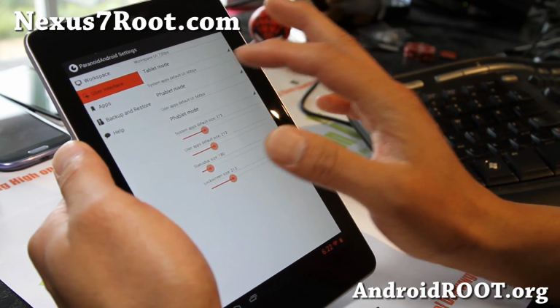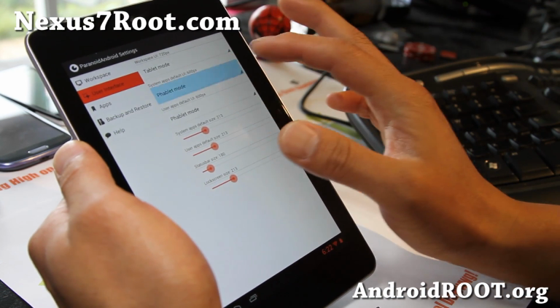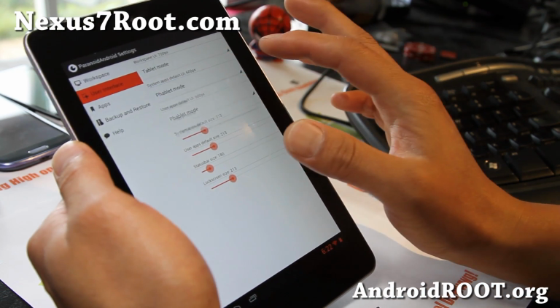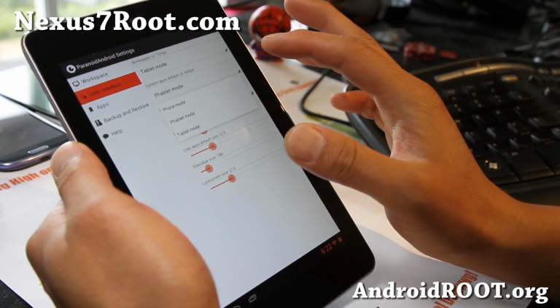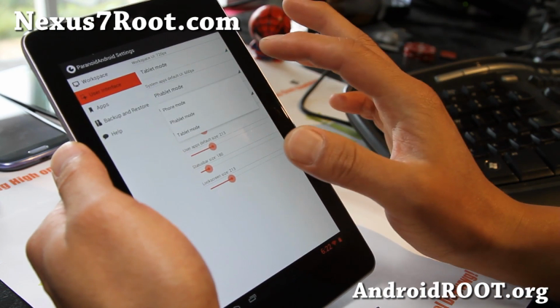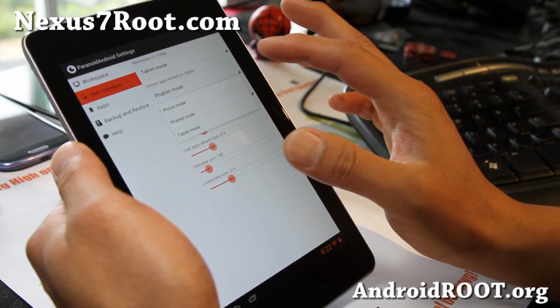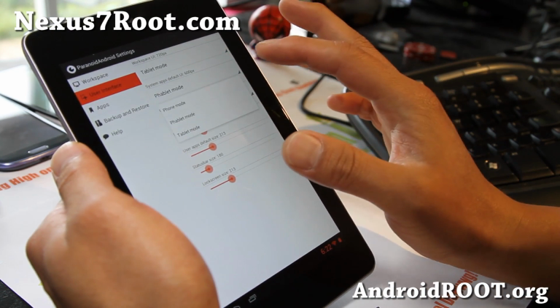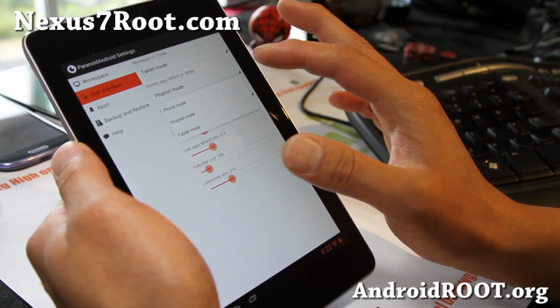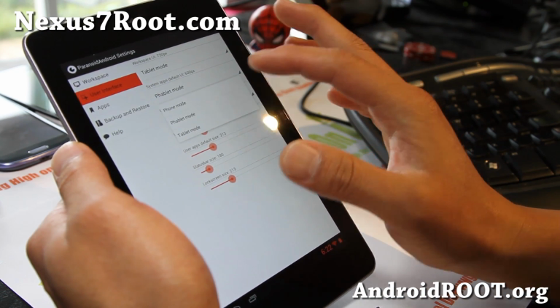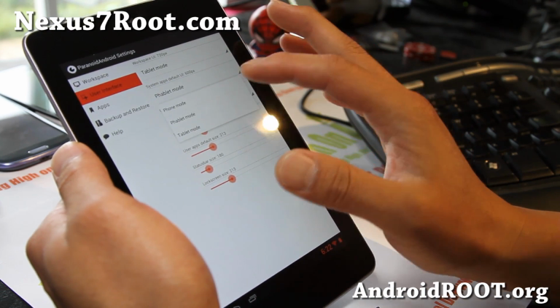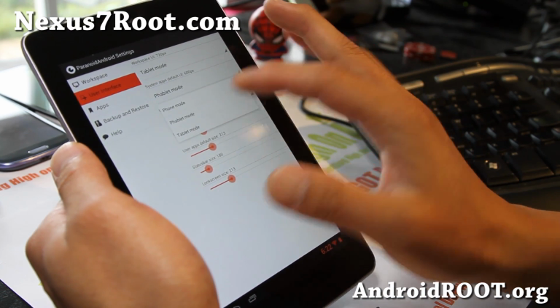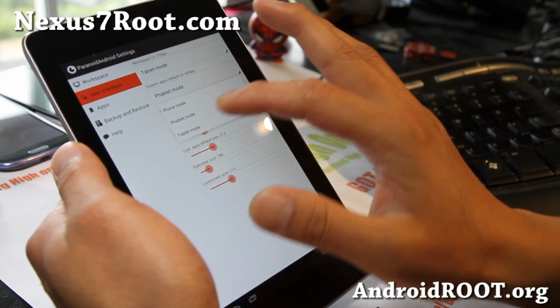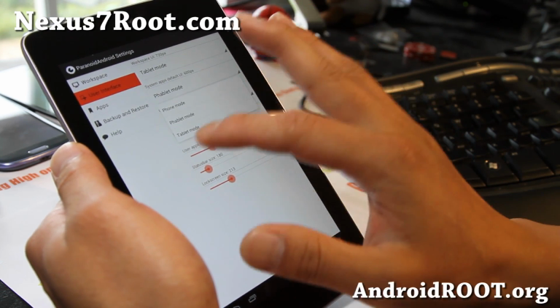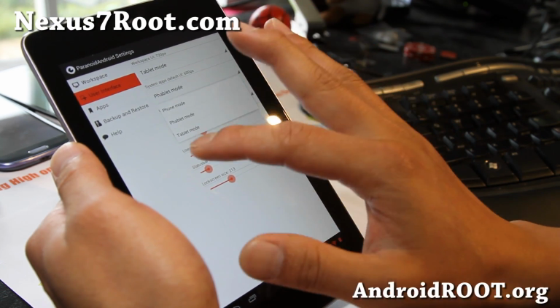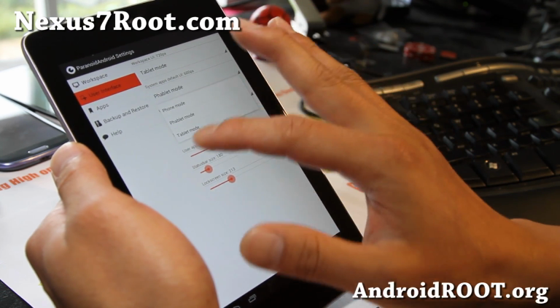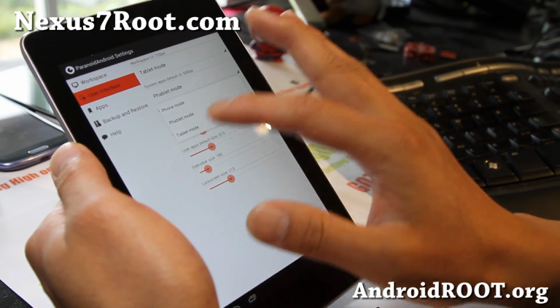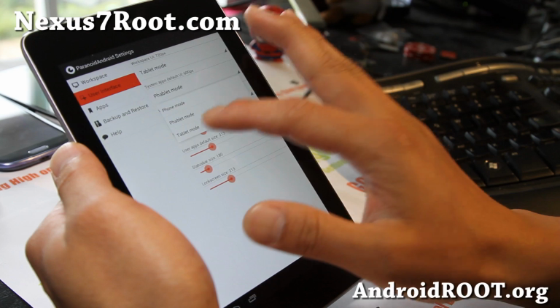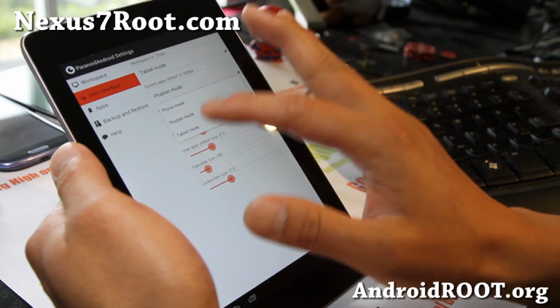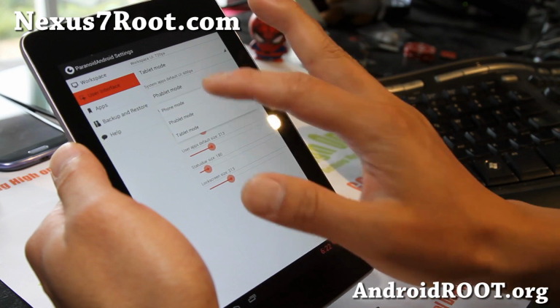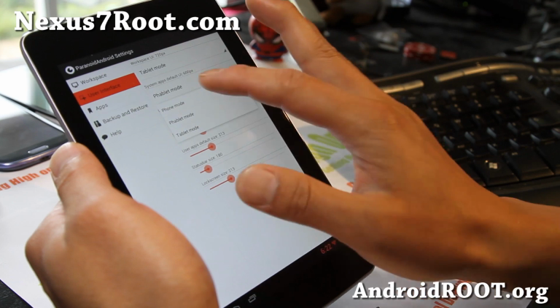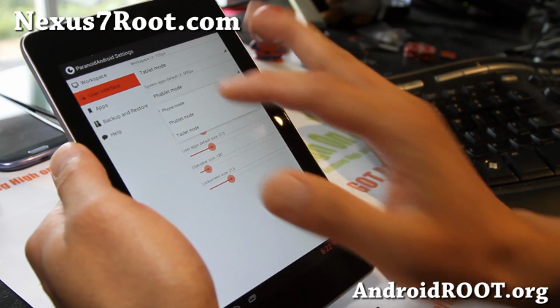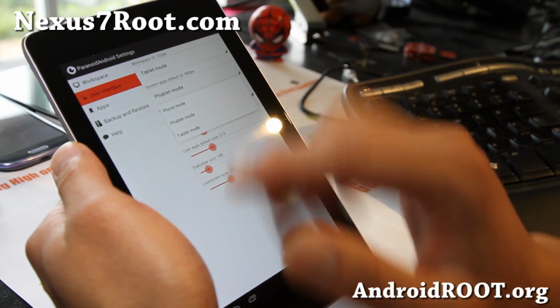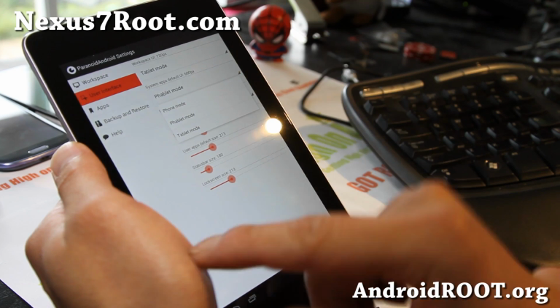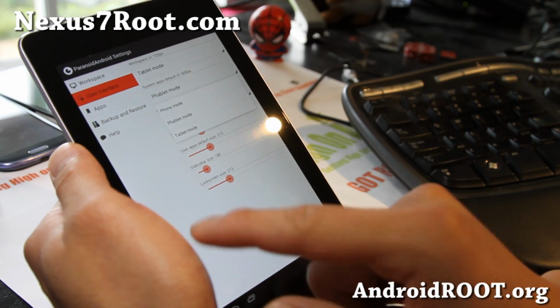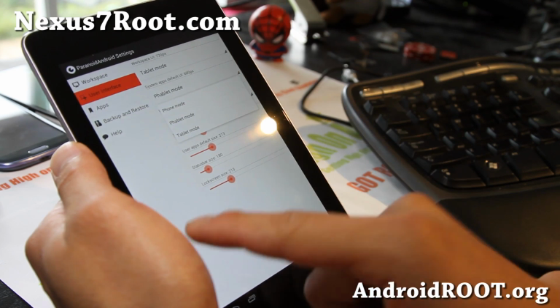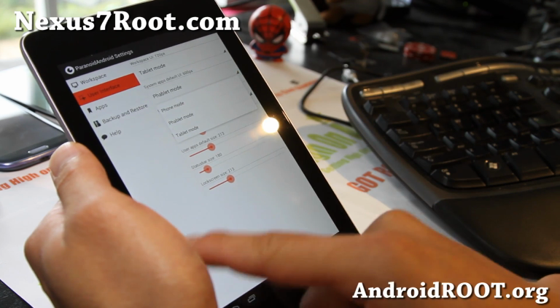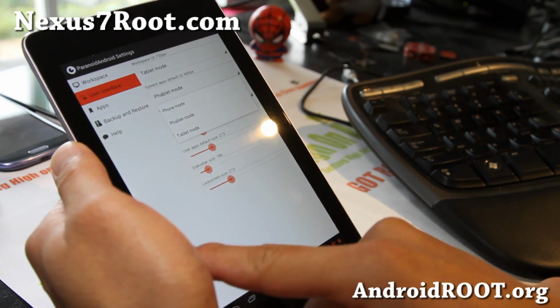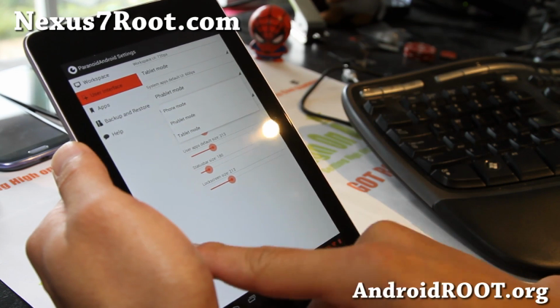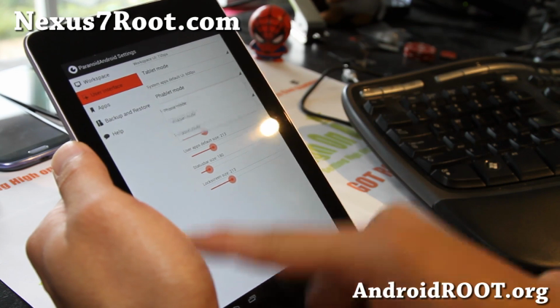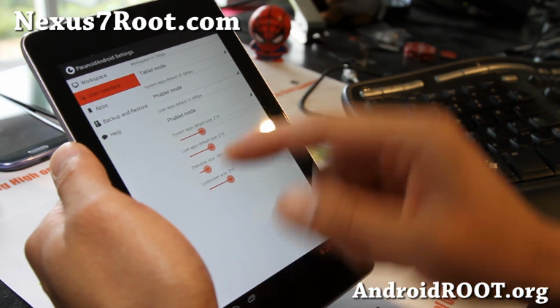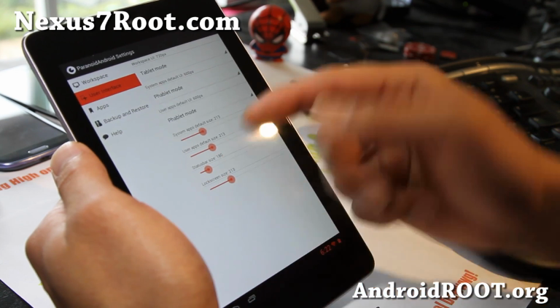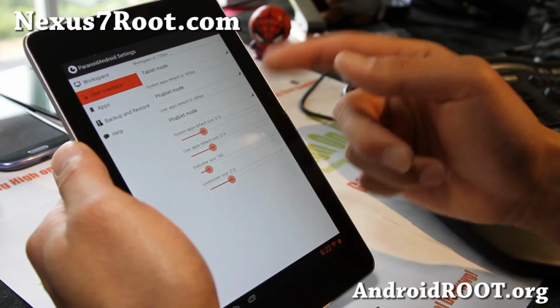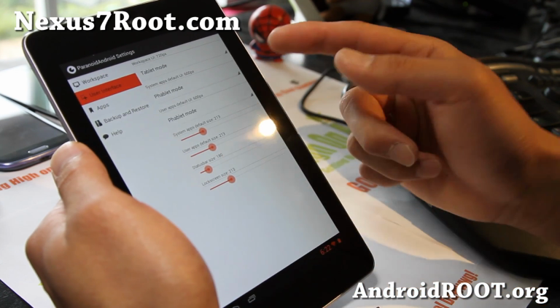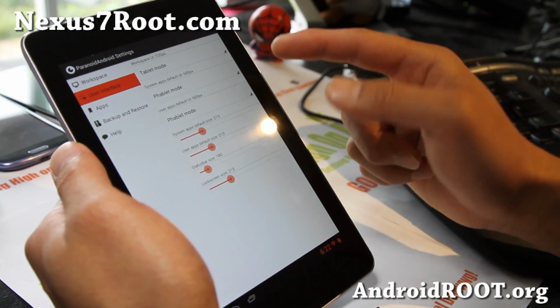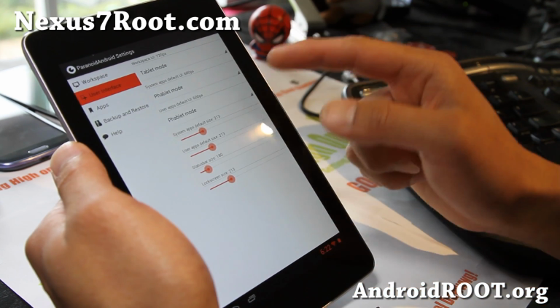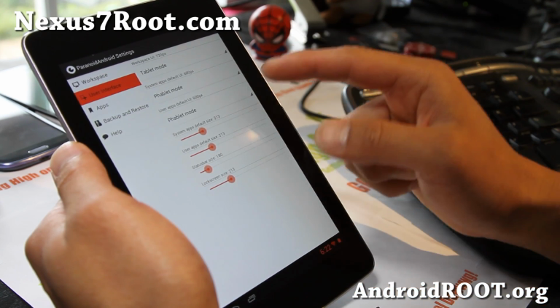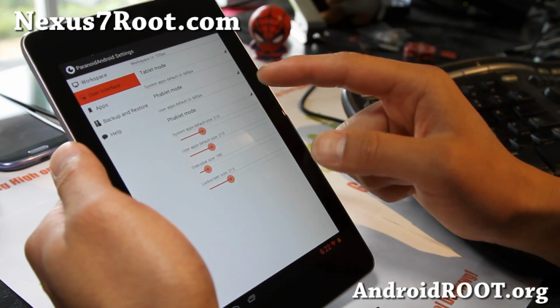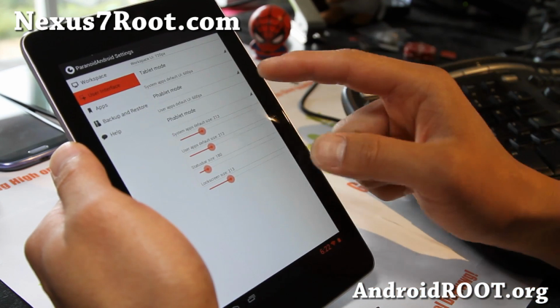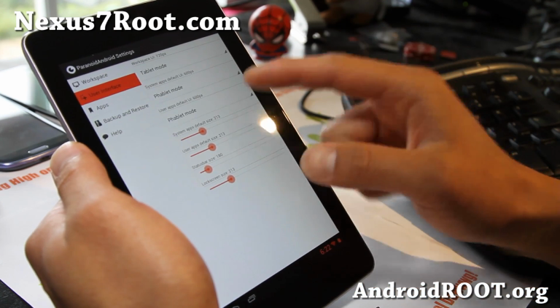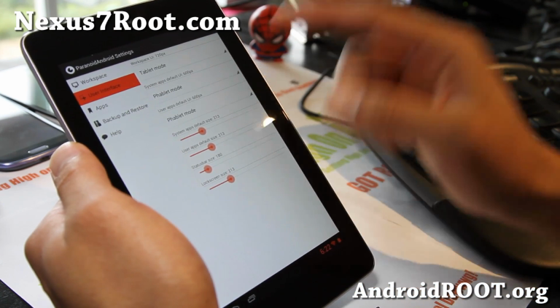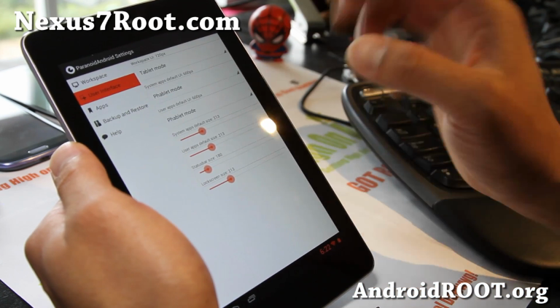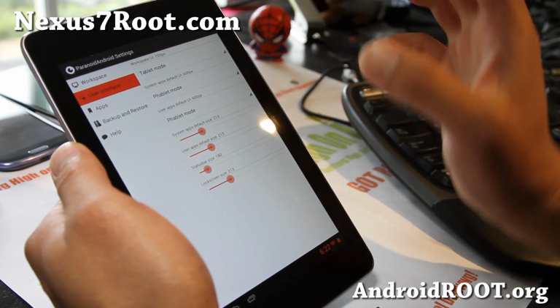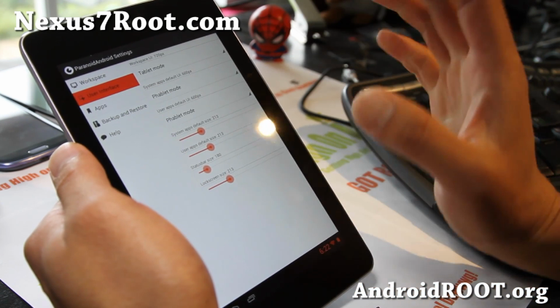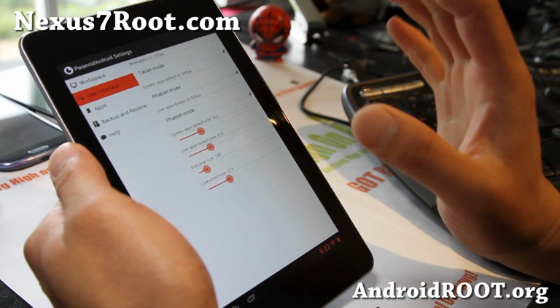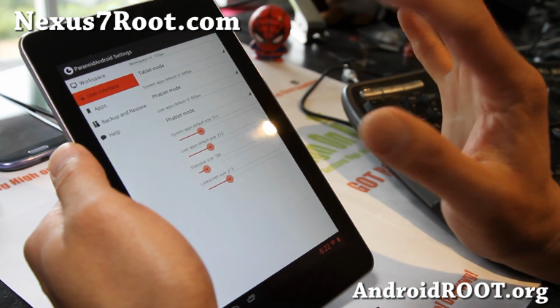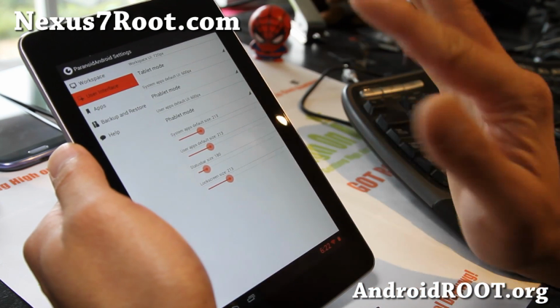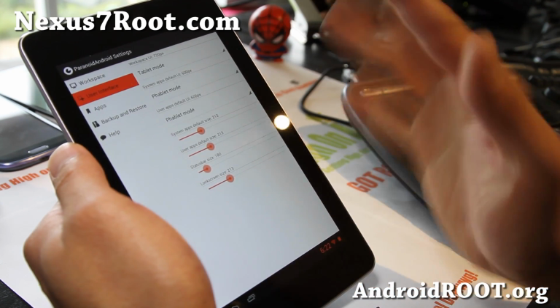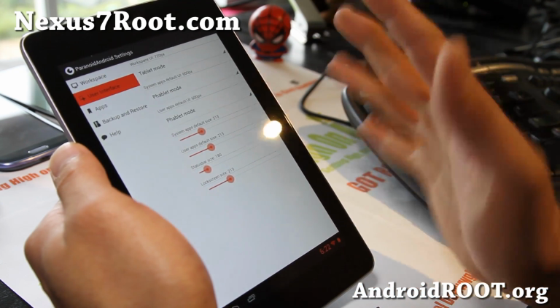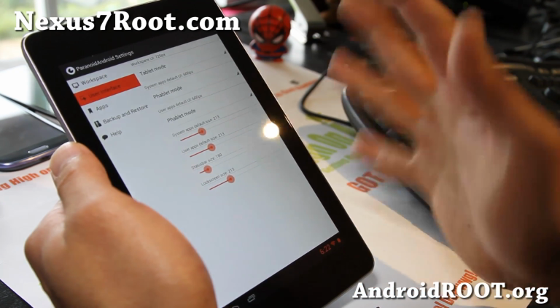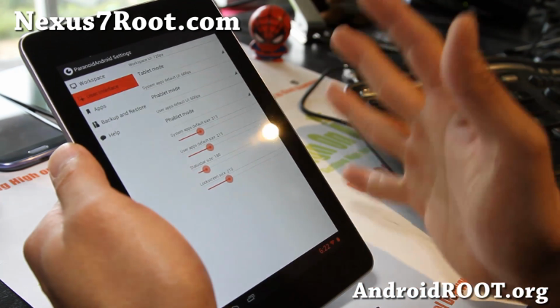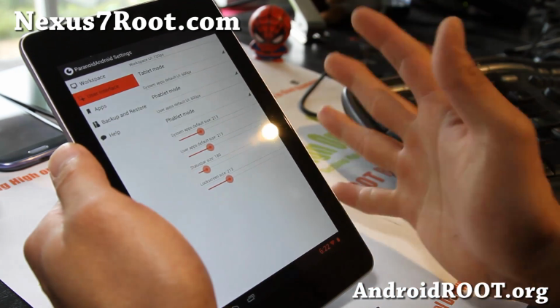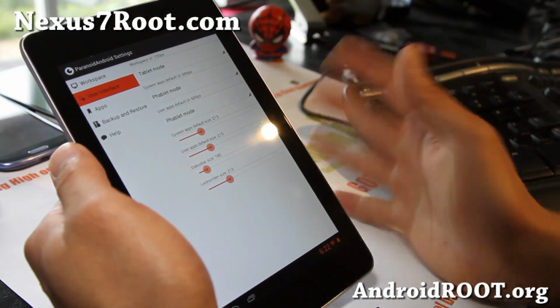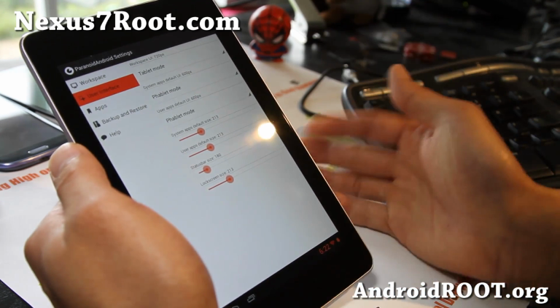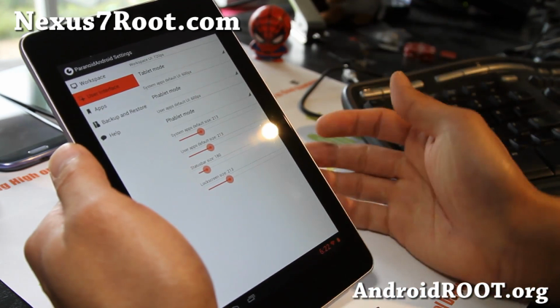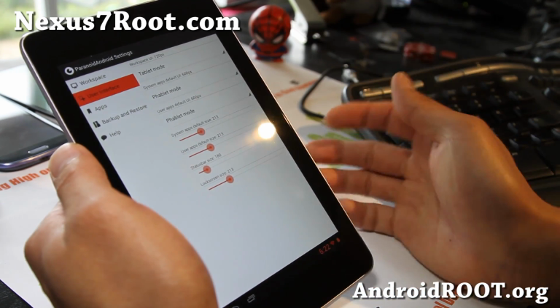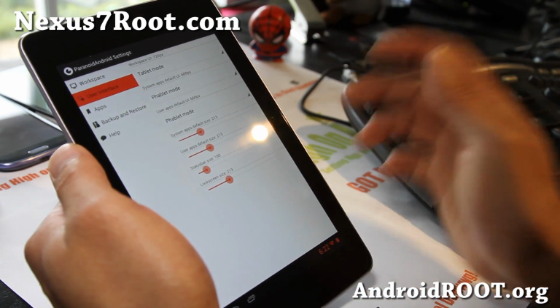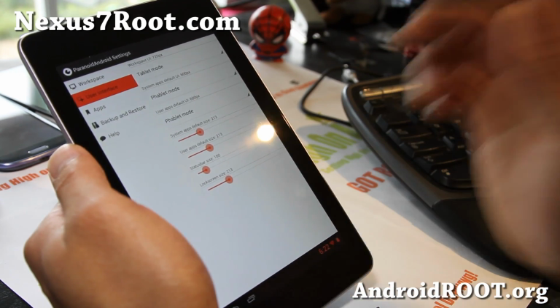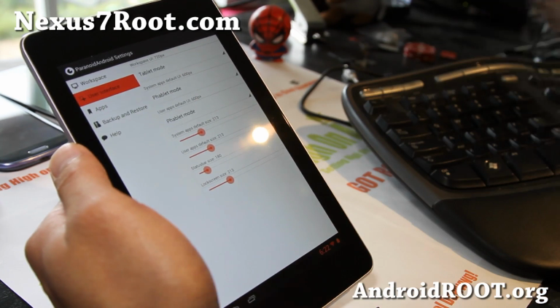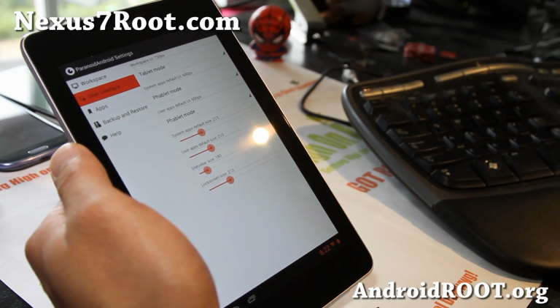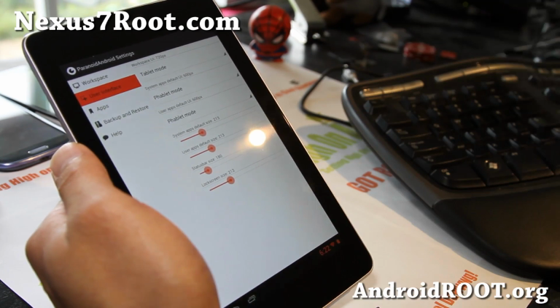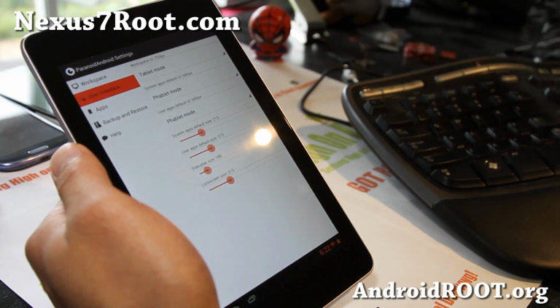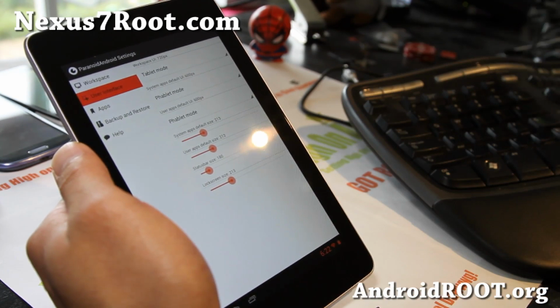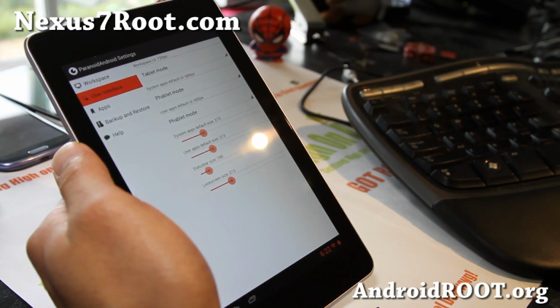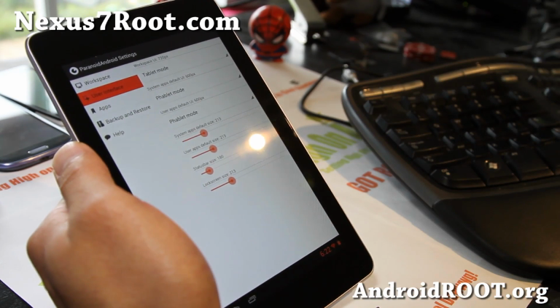Let's go to user interface and you can set the default app mode — phablet mode, tablet mode, or phone mode. Phablet mode is a mix of phone and tablet.